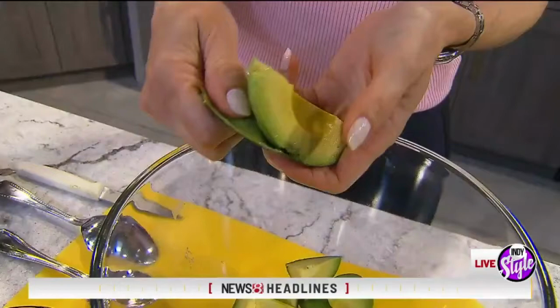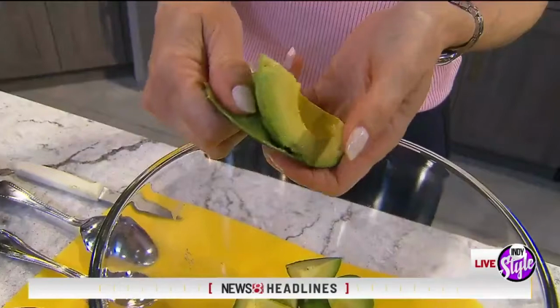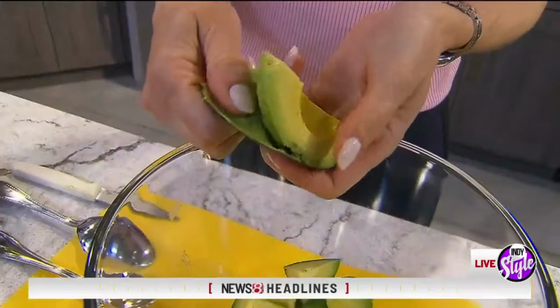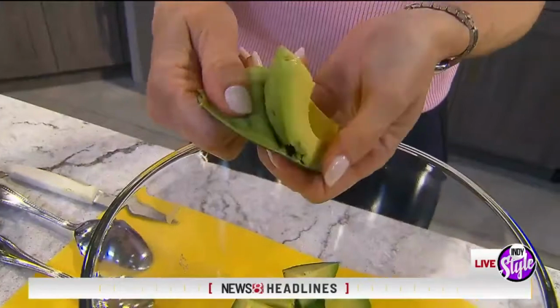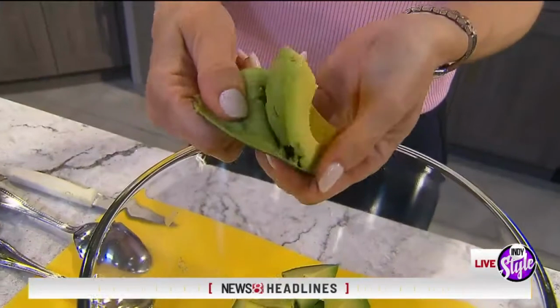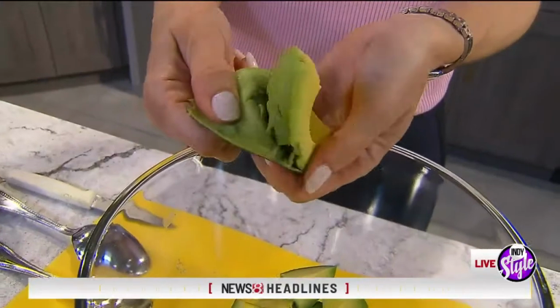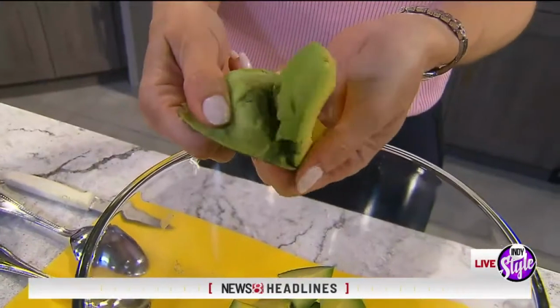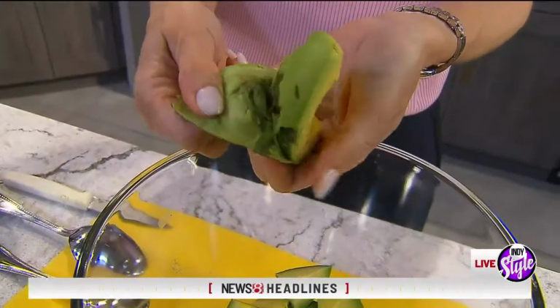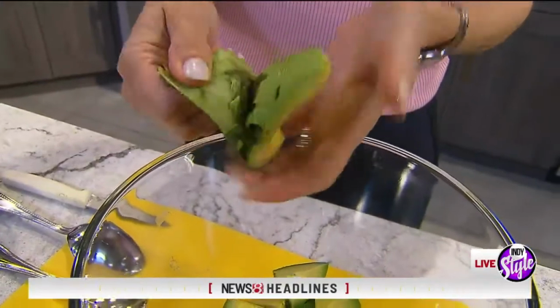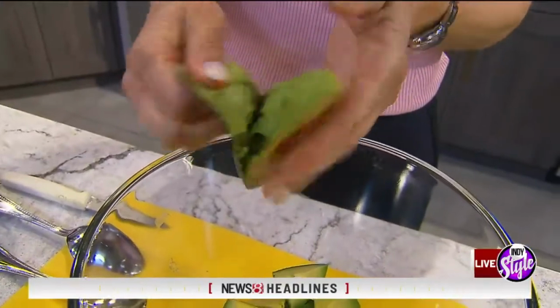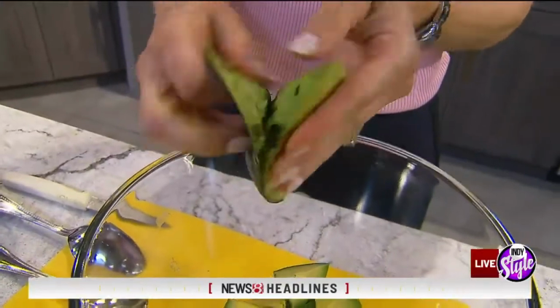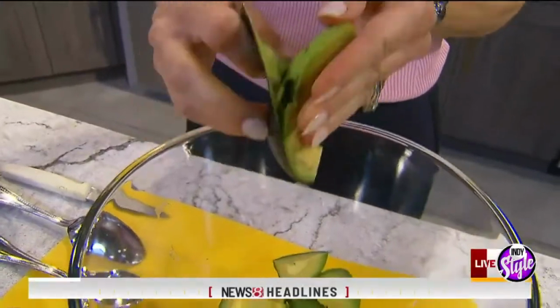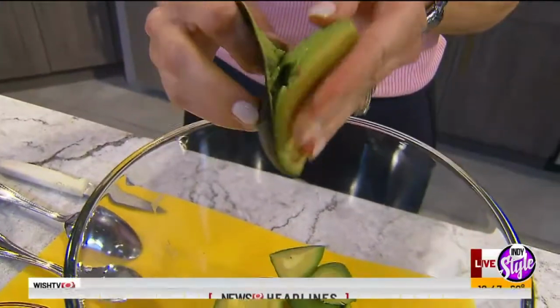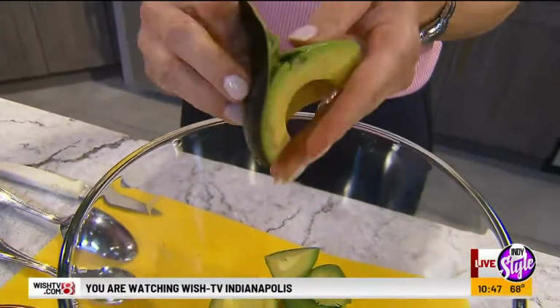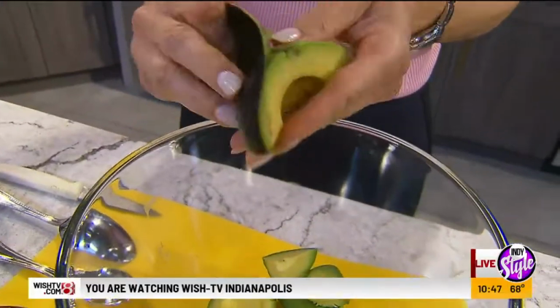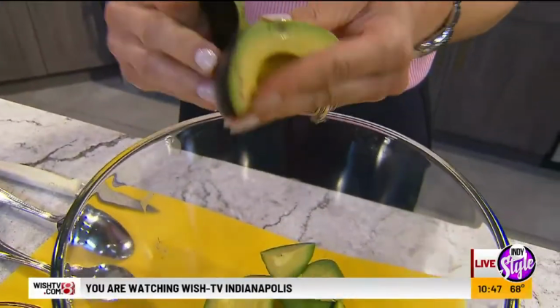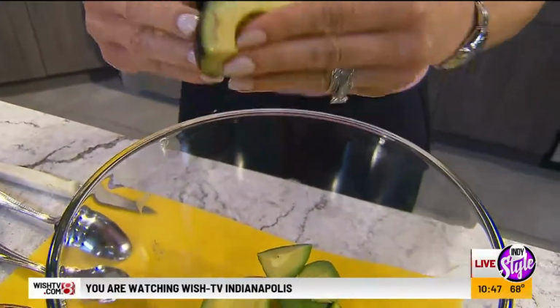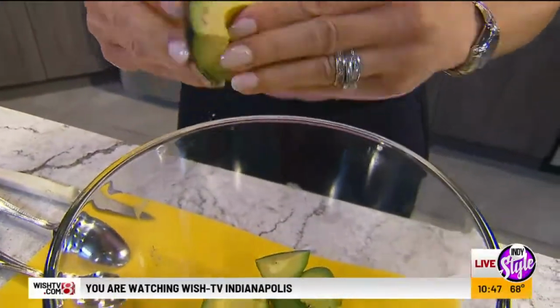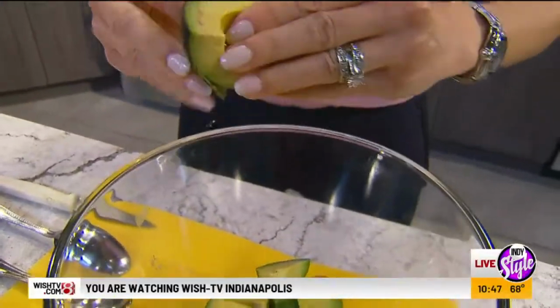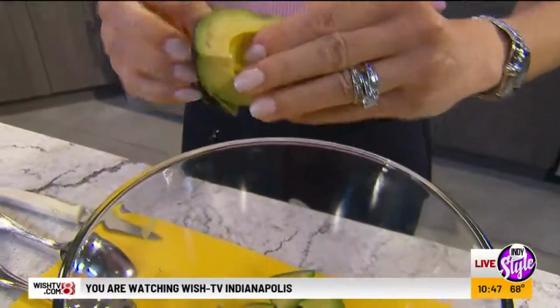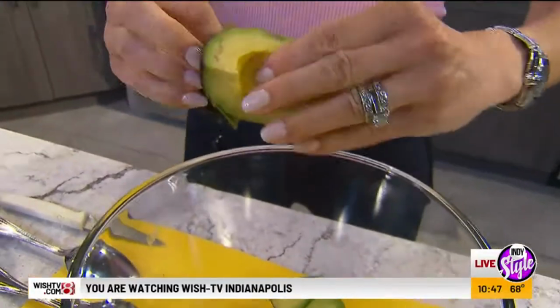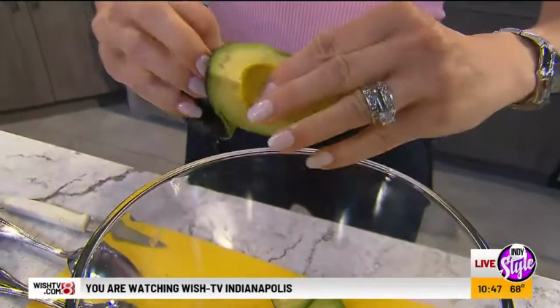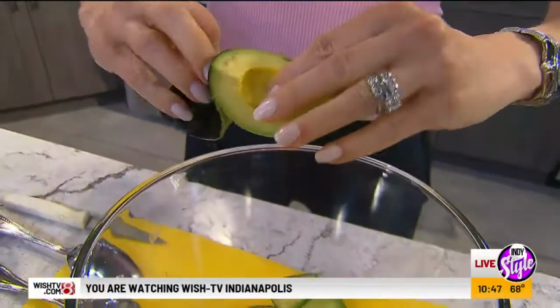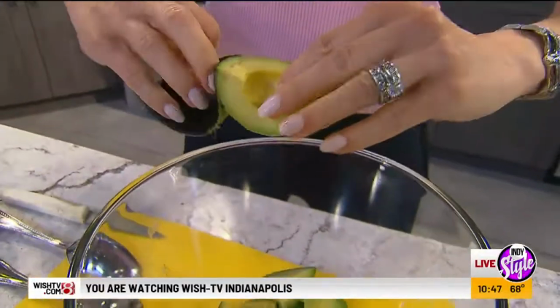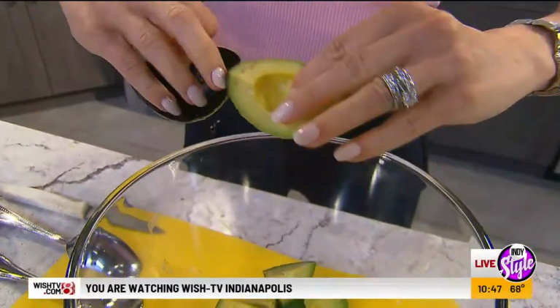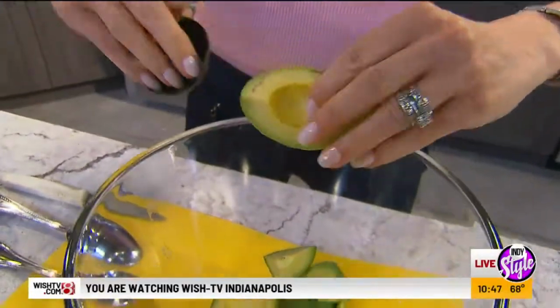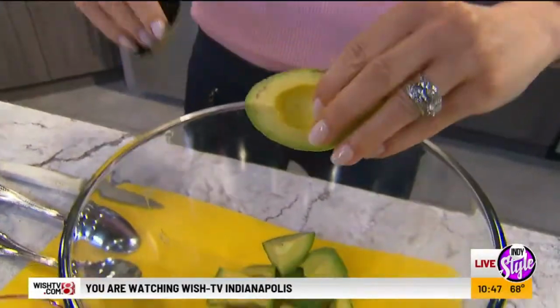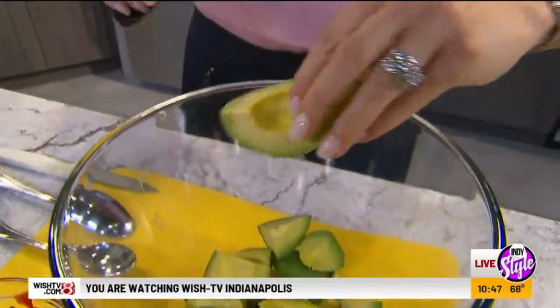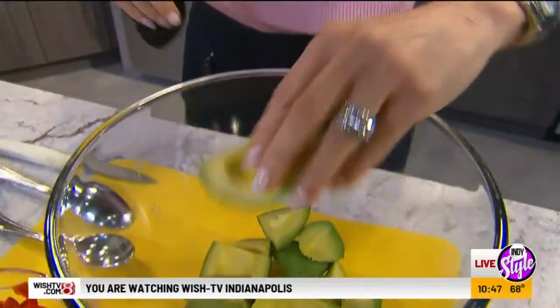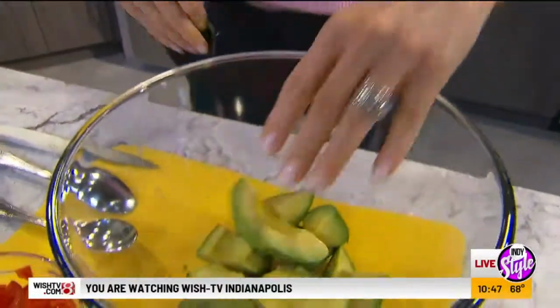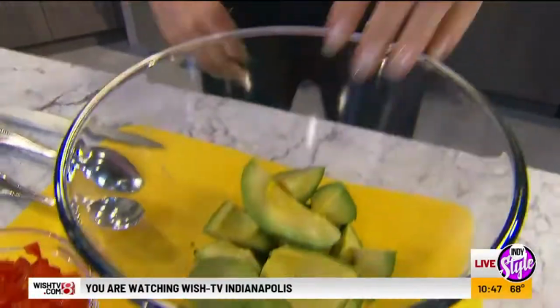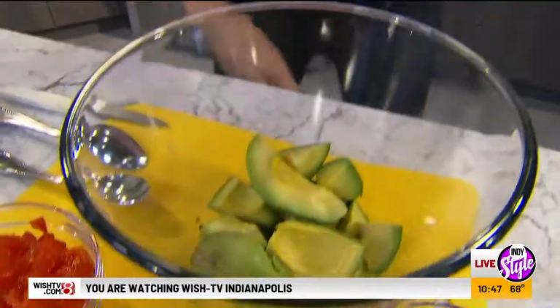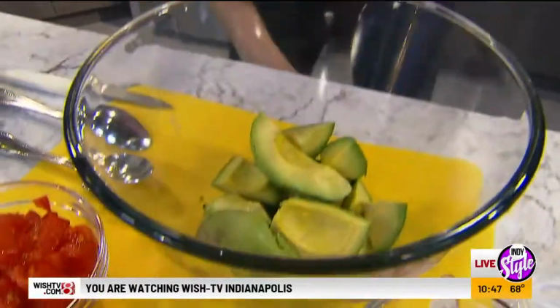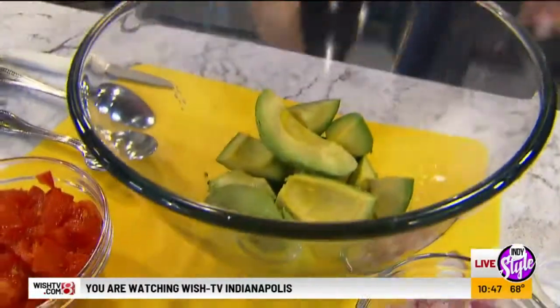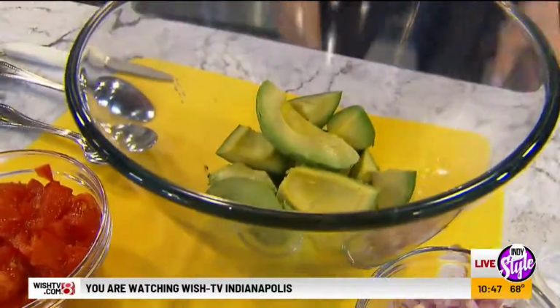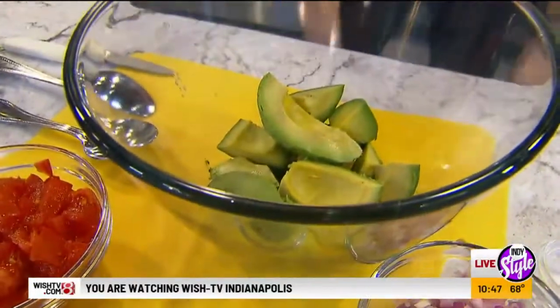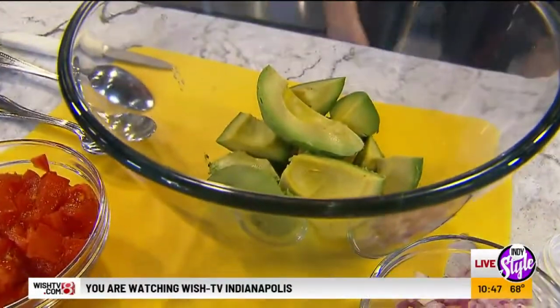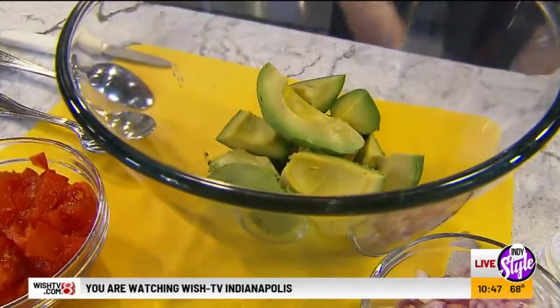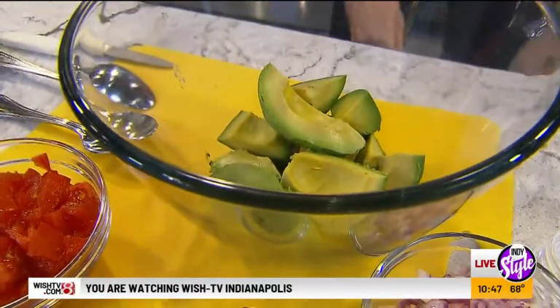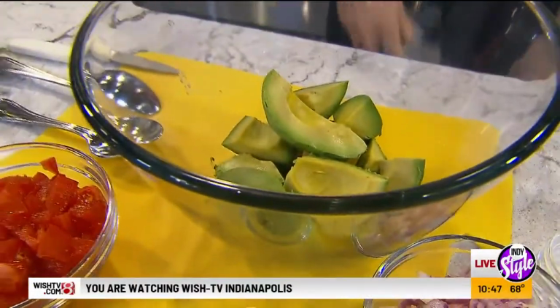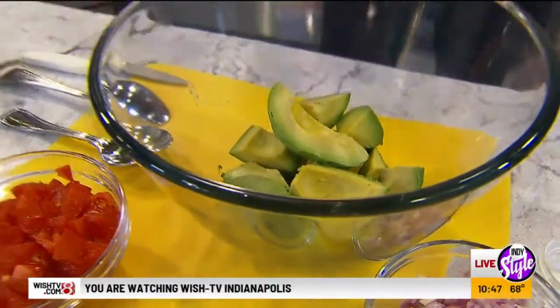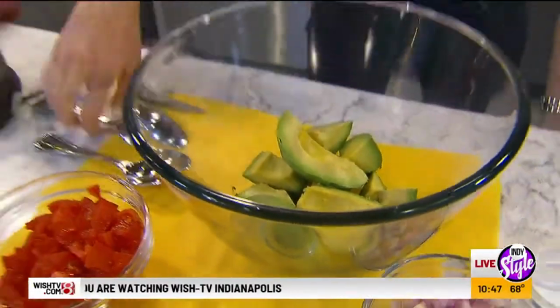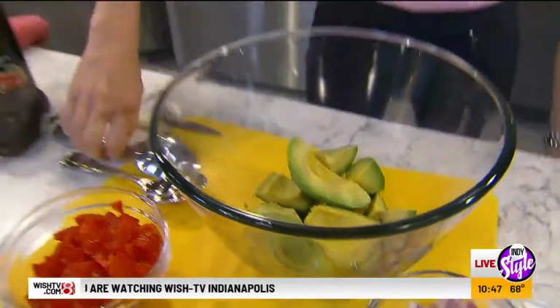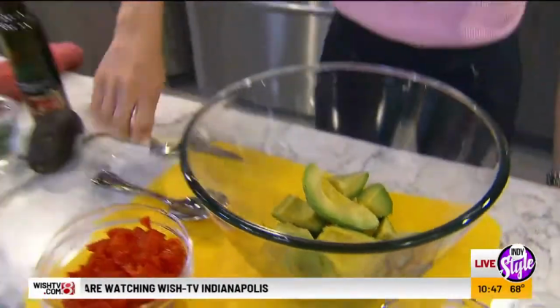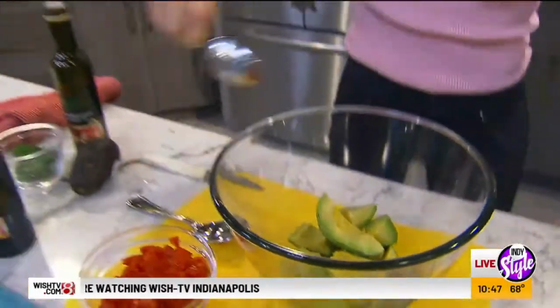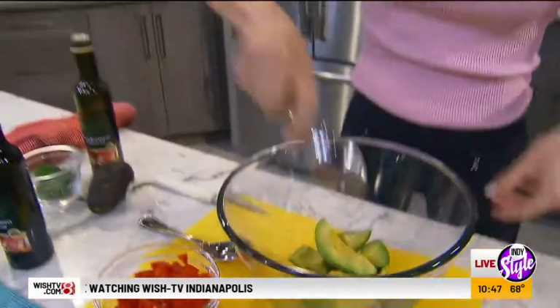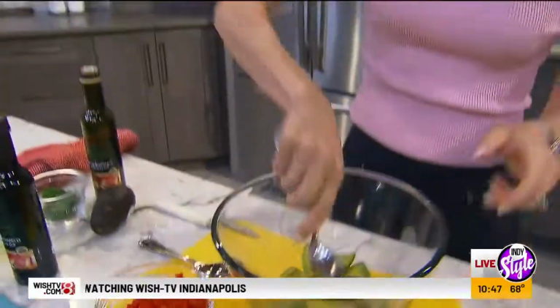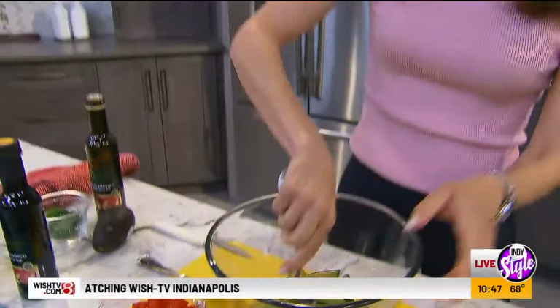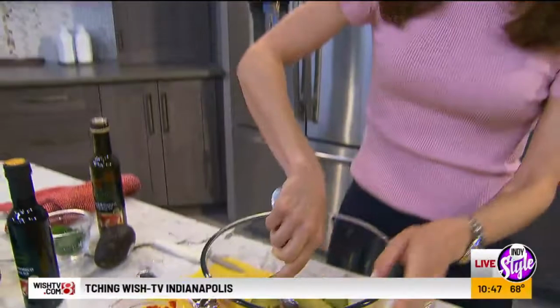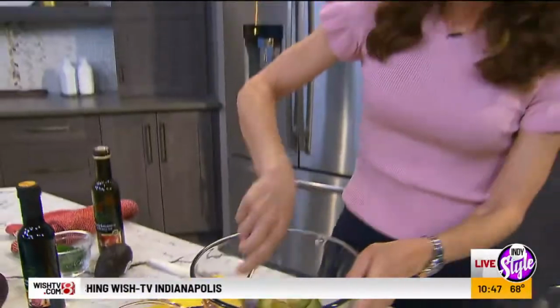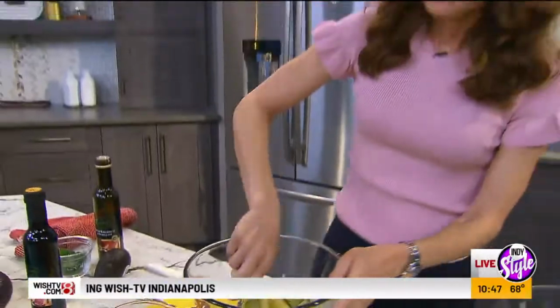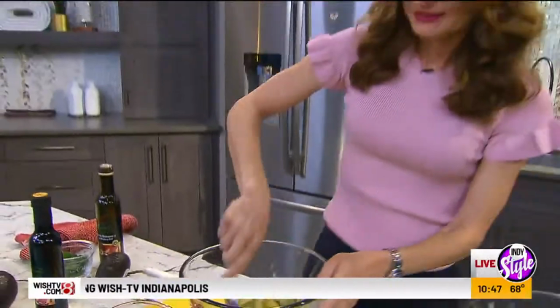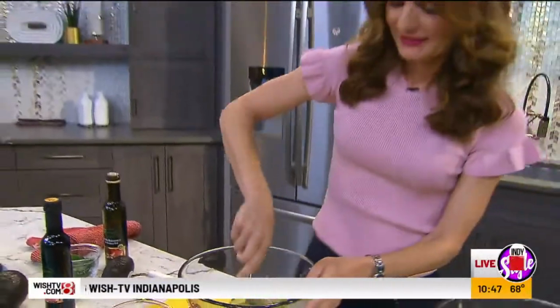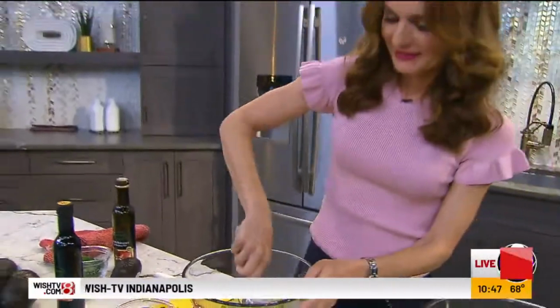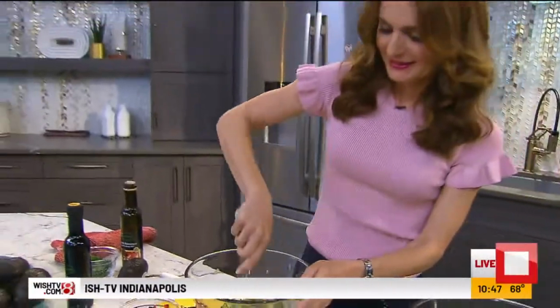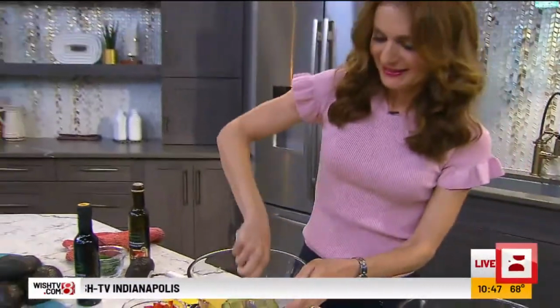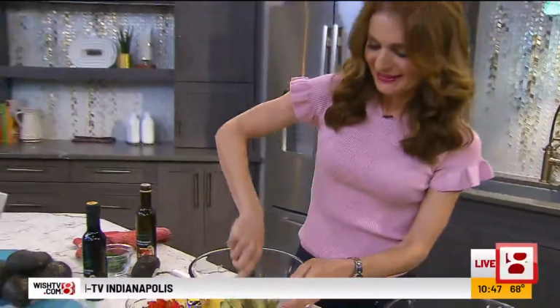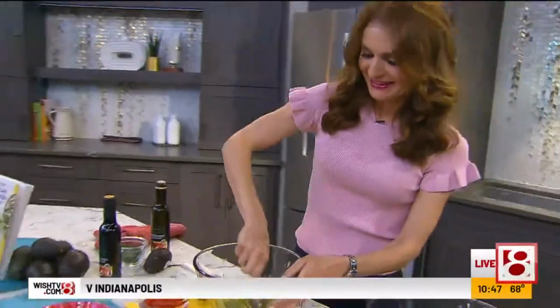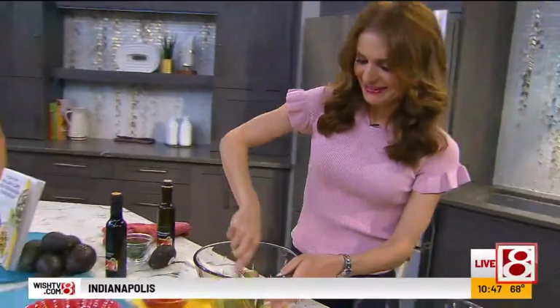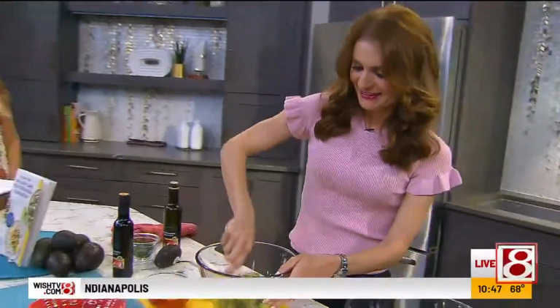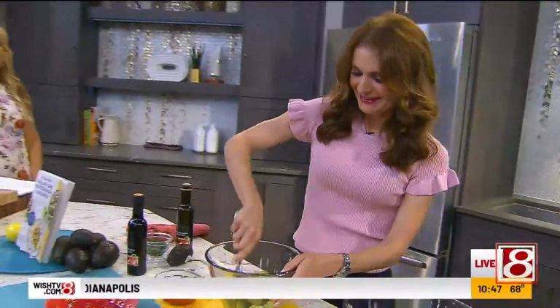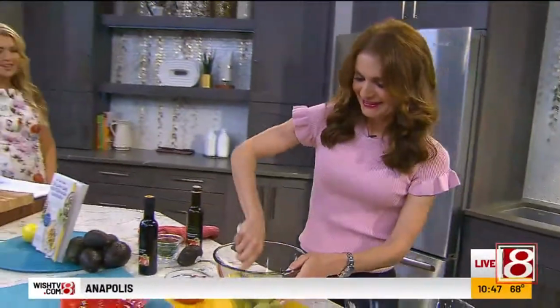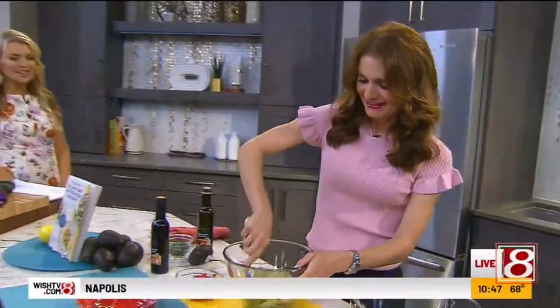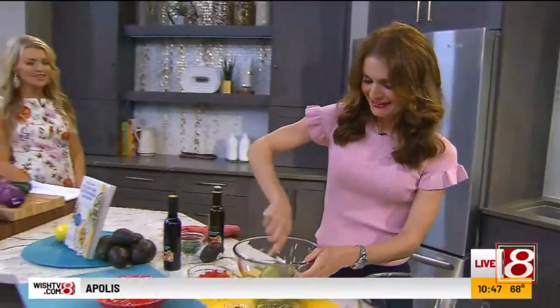Welcome back to IndieCell everybody. She's the dietician that you've never had, always wanted. Michelle Dudash is in the house, in our kitchen.